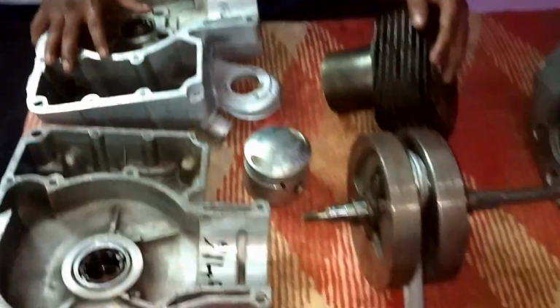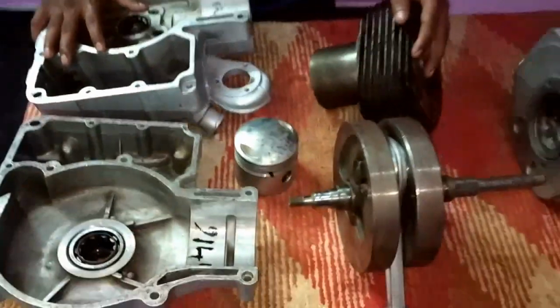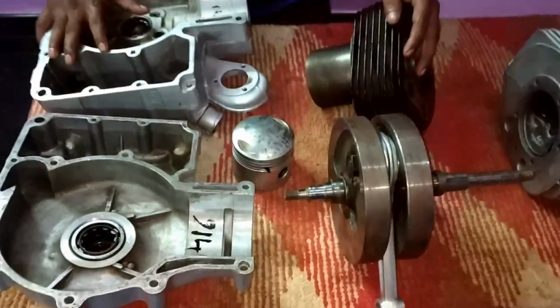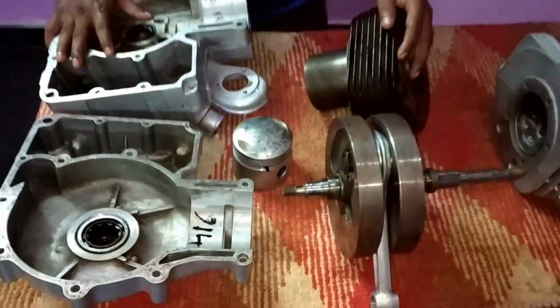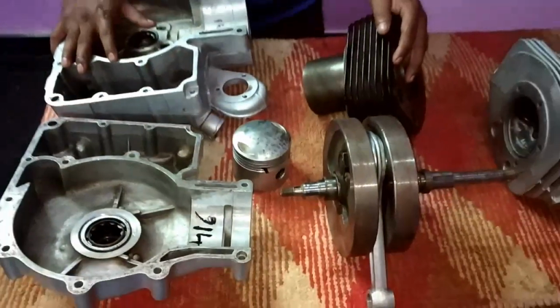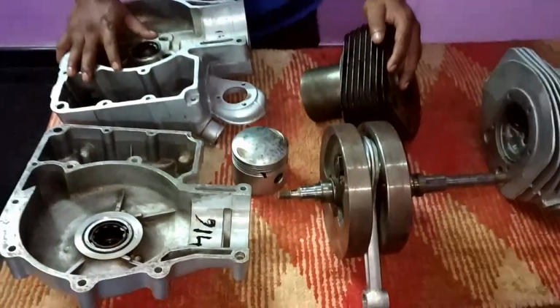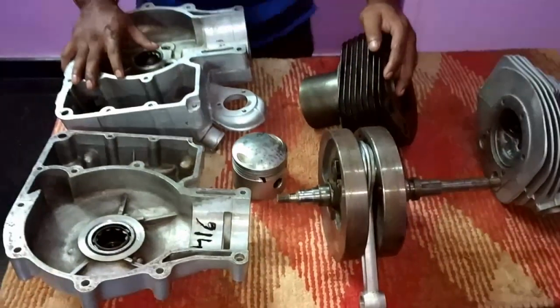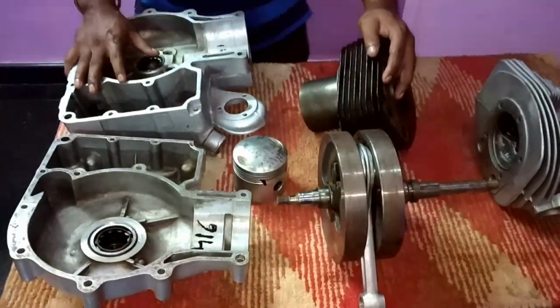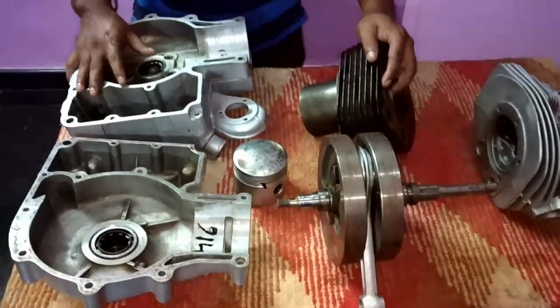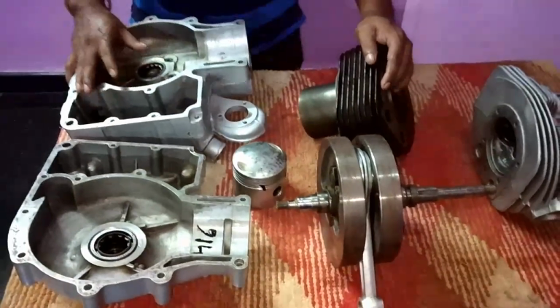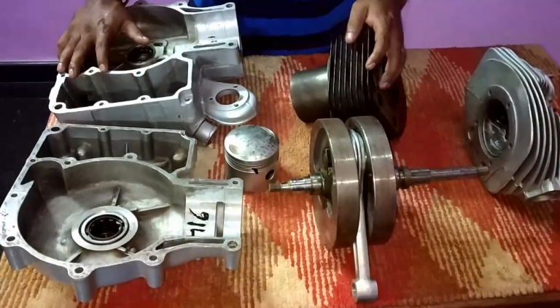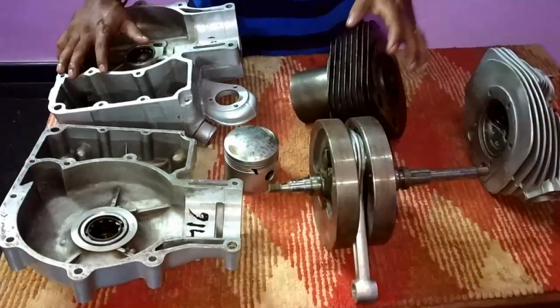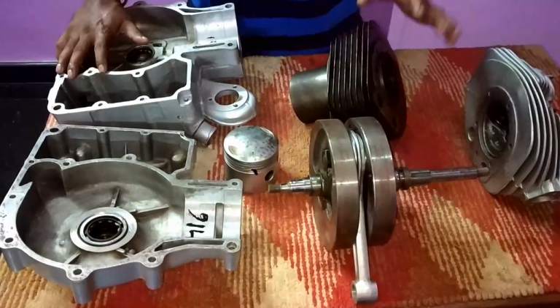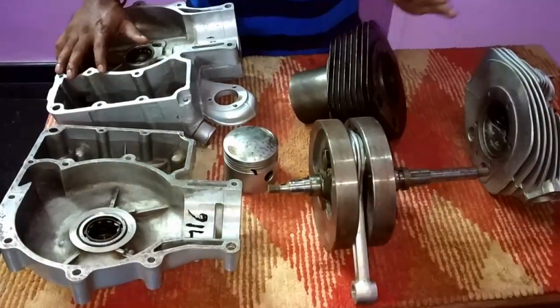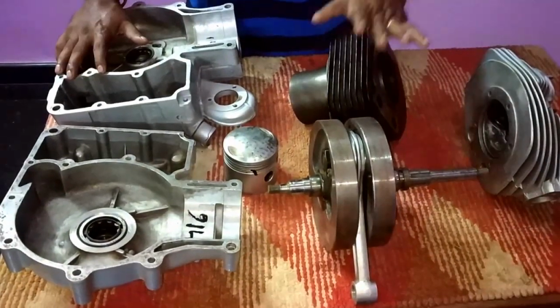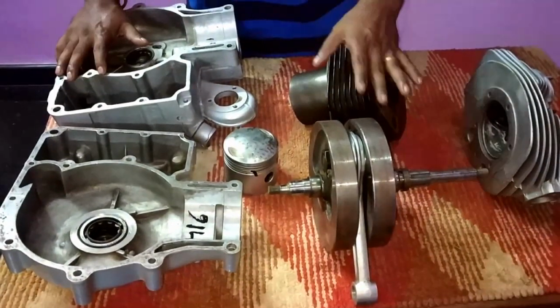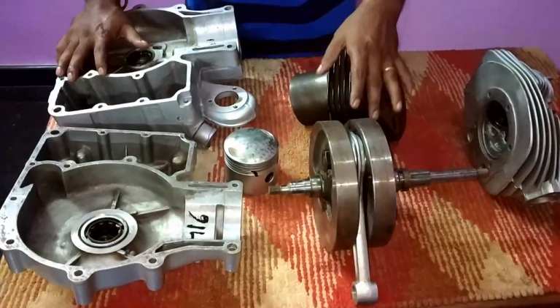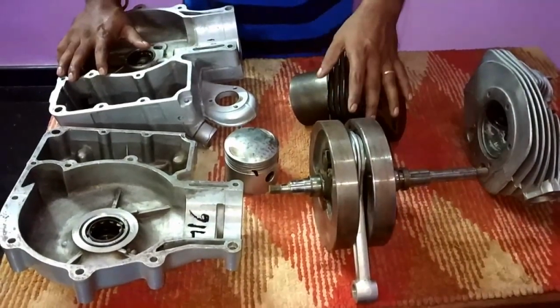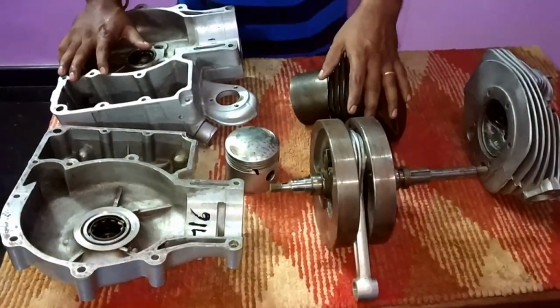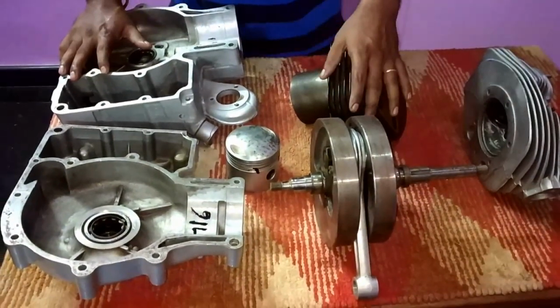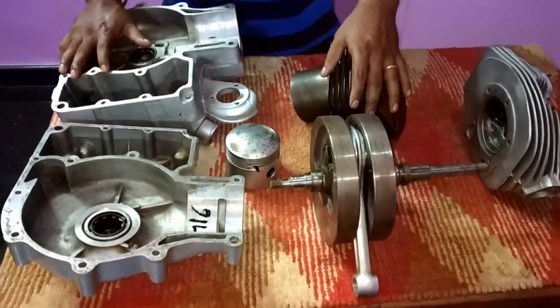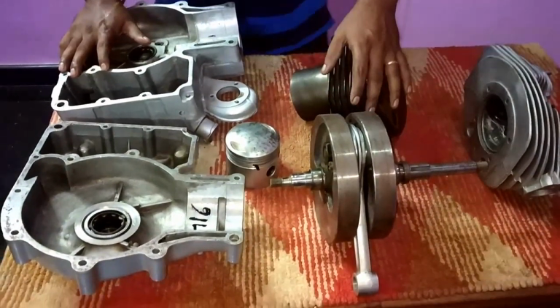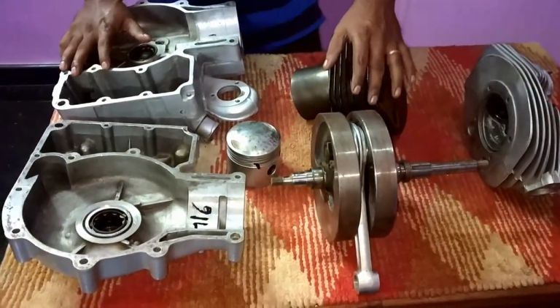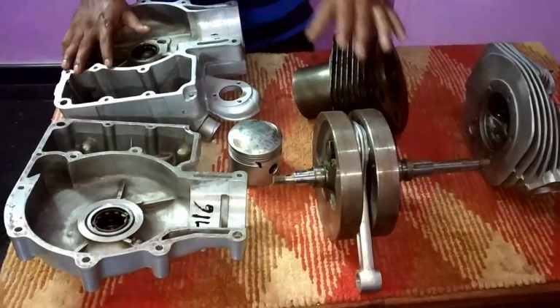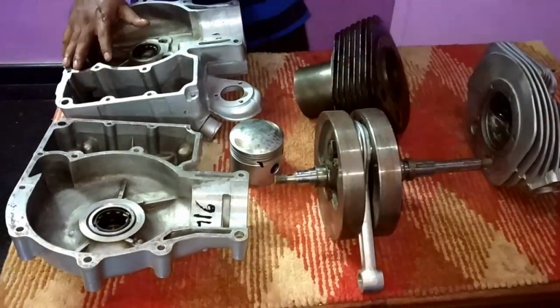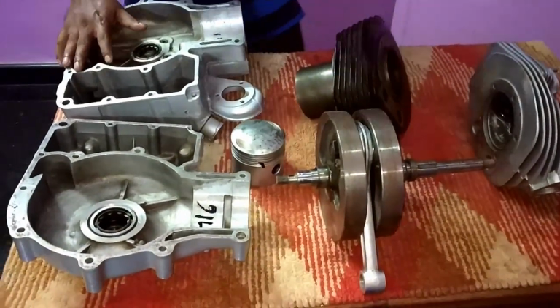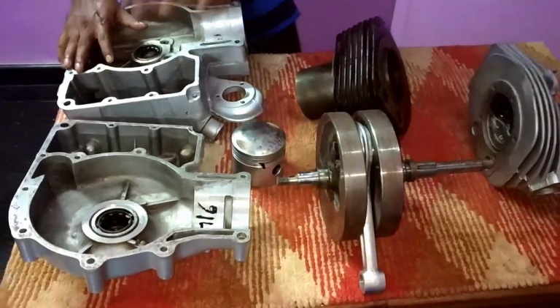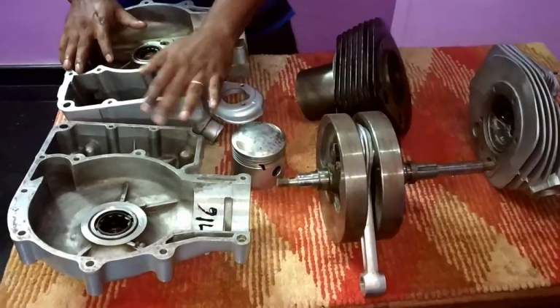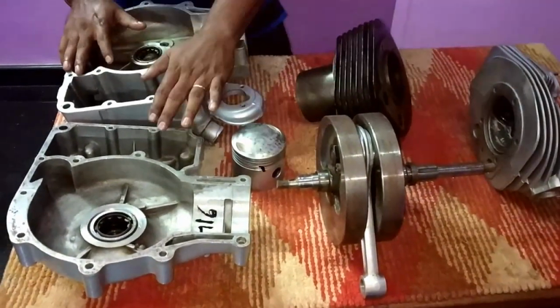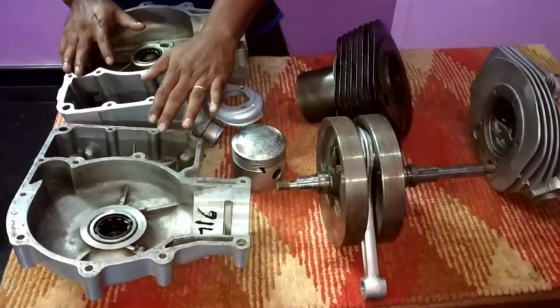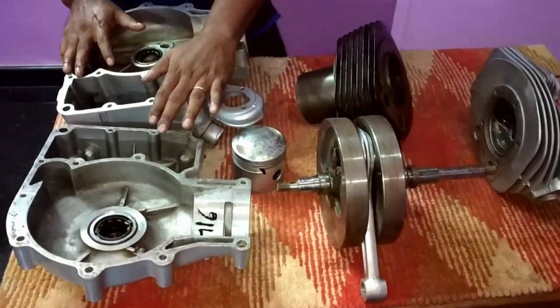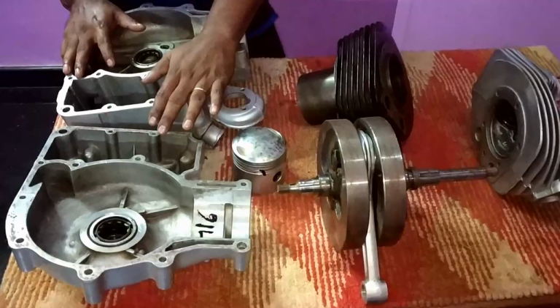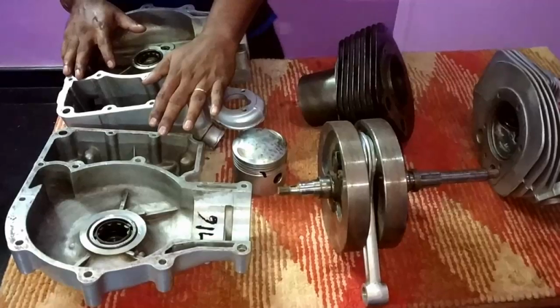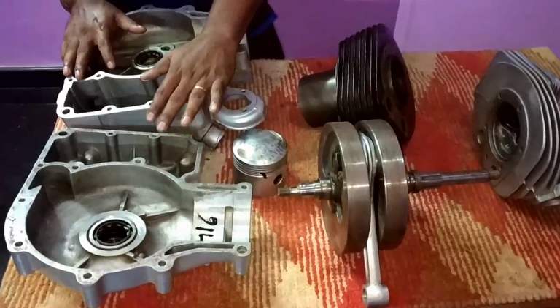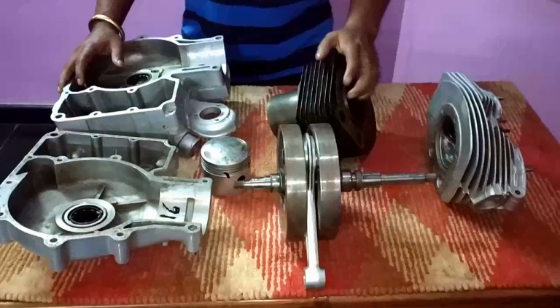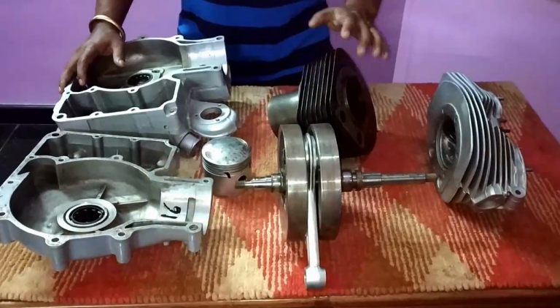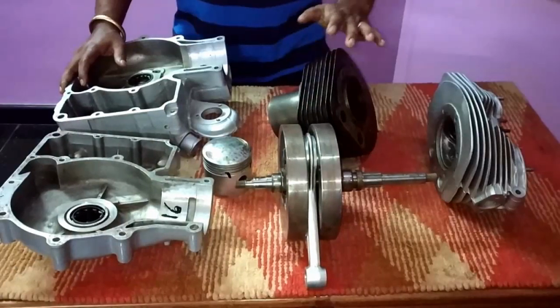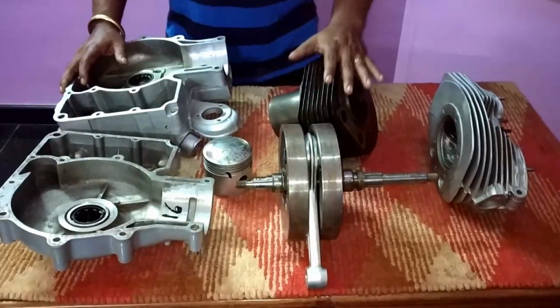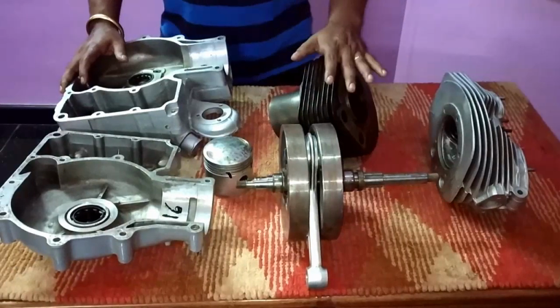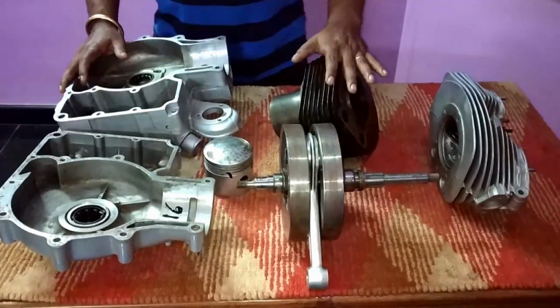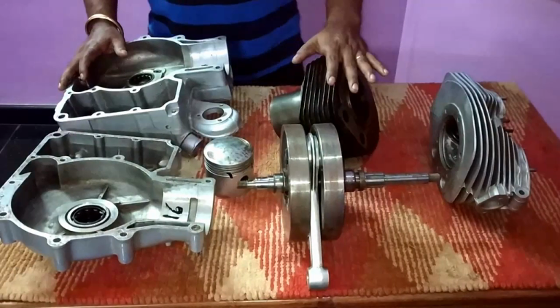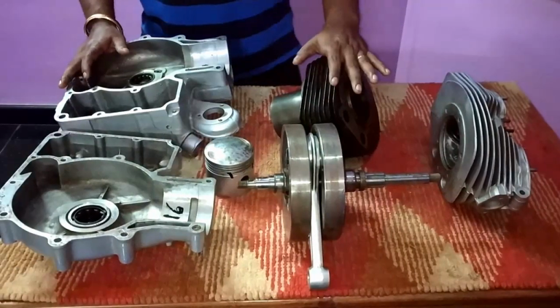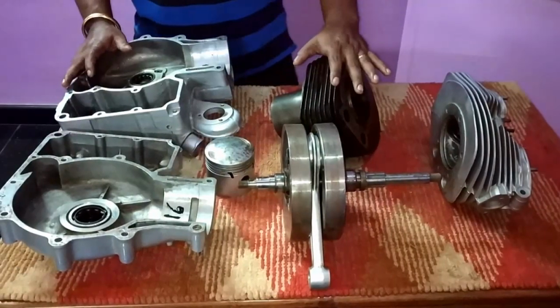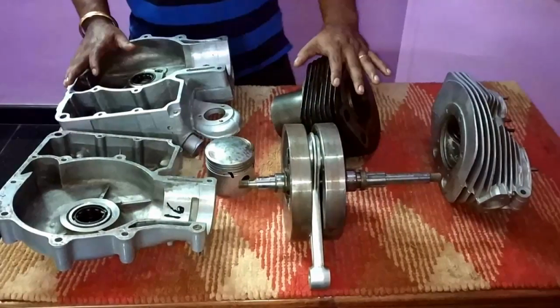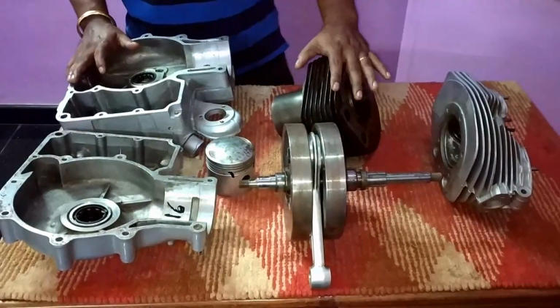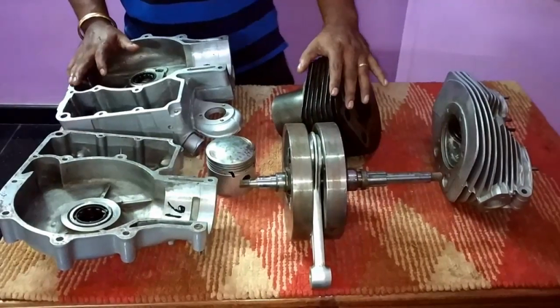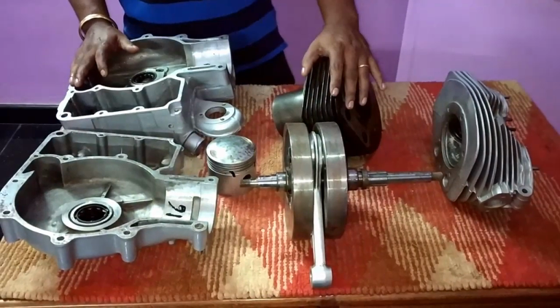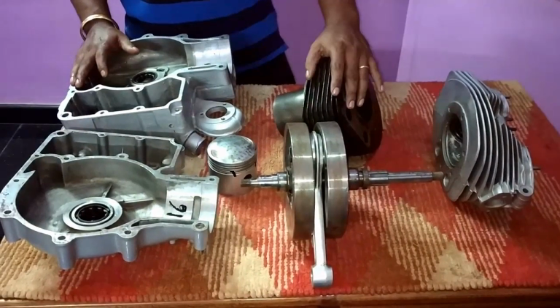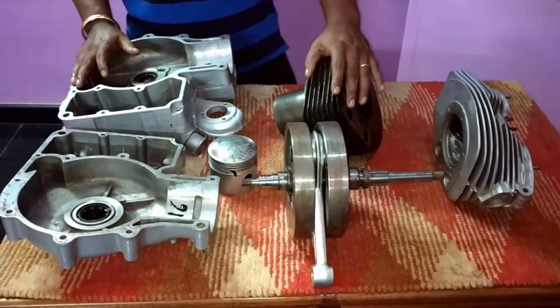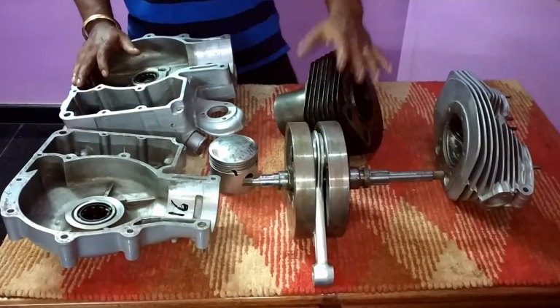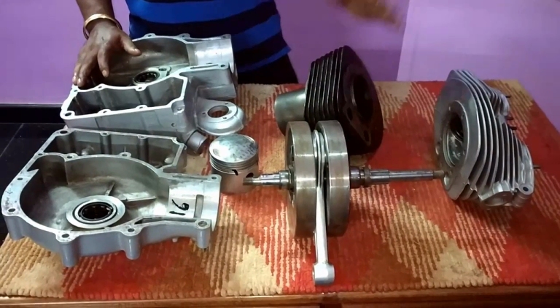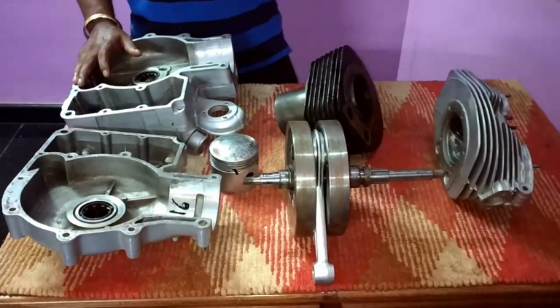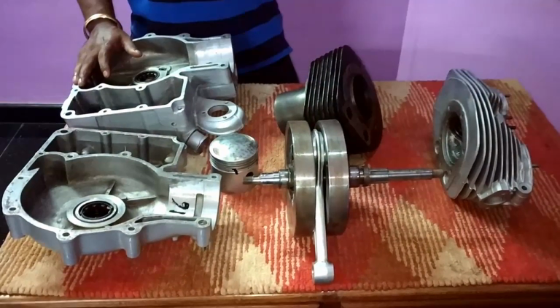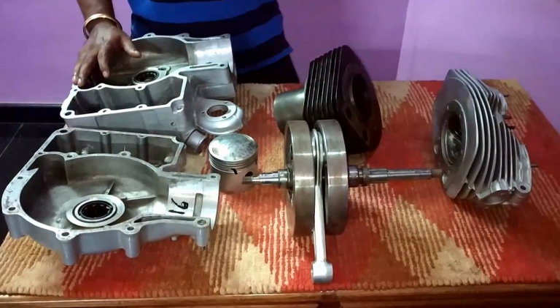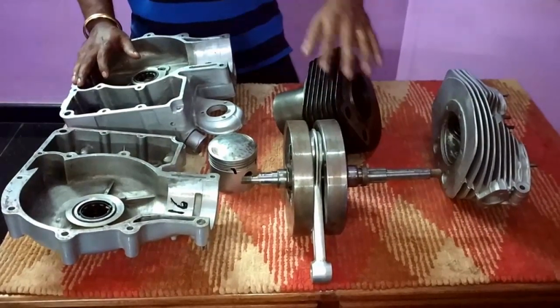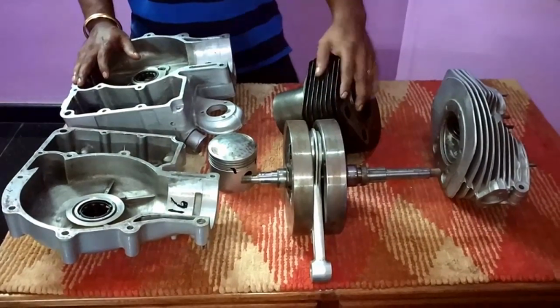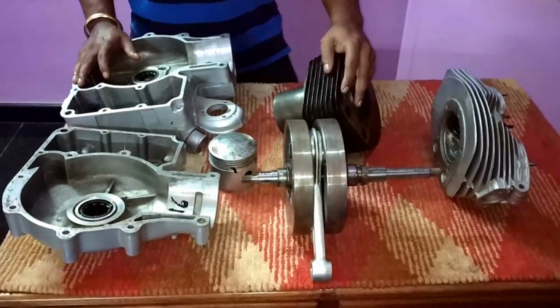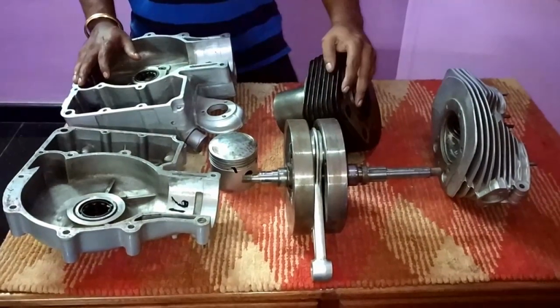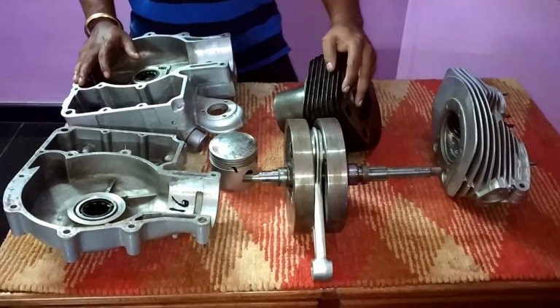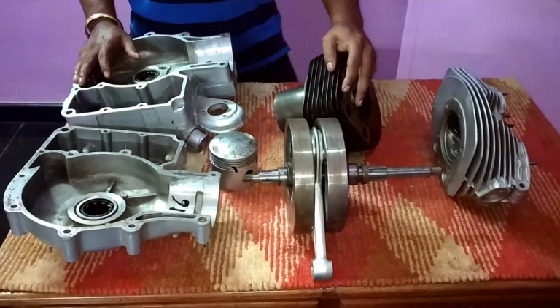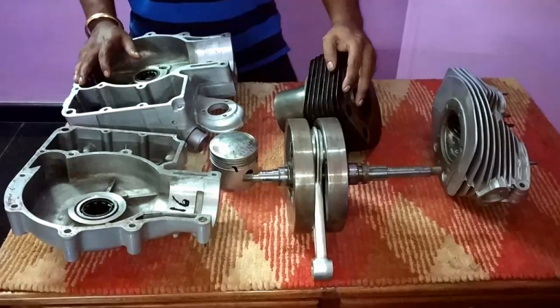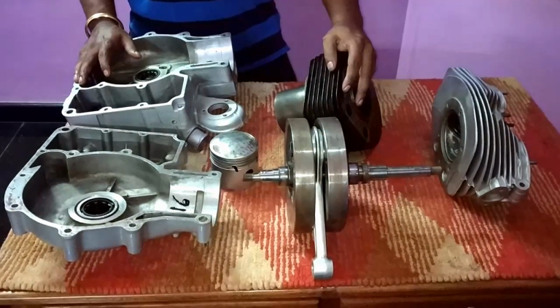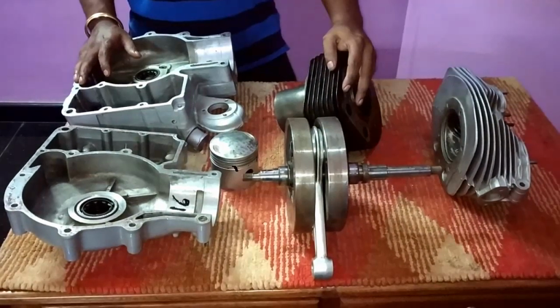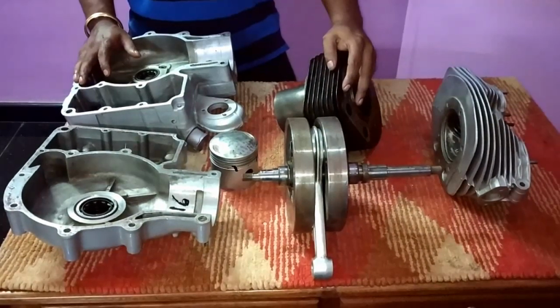Normally it has three parts: one is the main engine, second is the primary chain case, and third one is the gear parts.